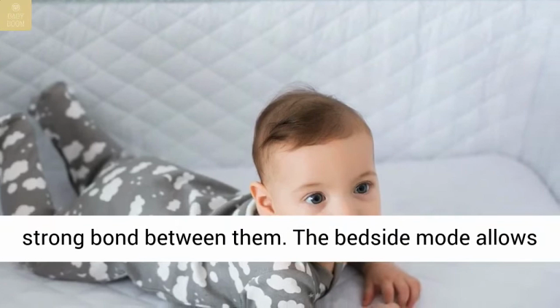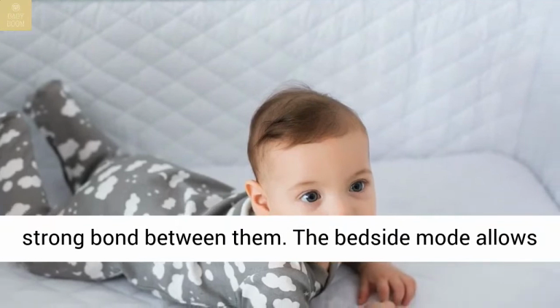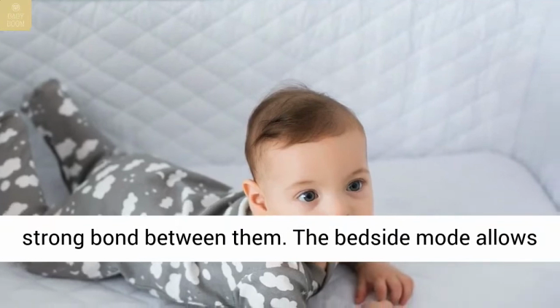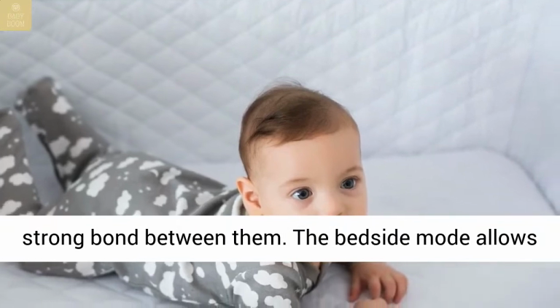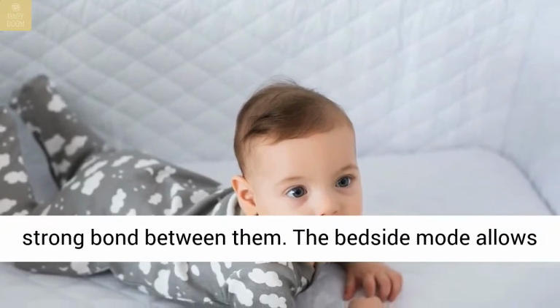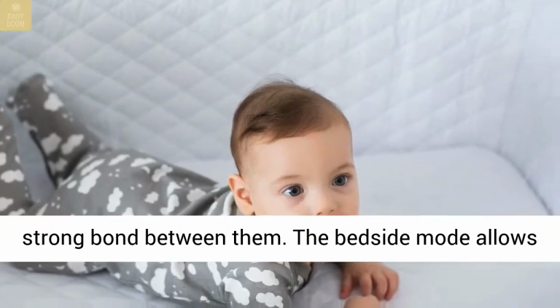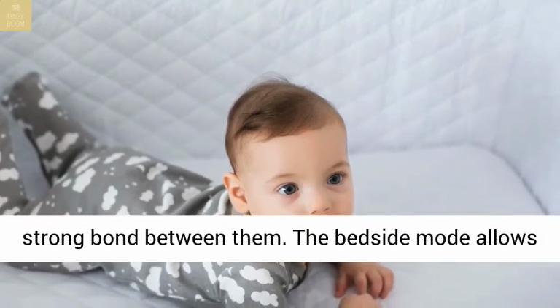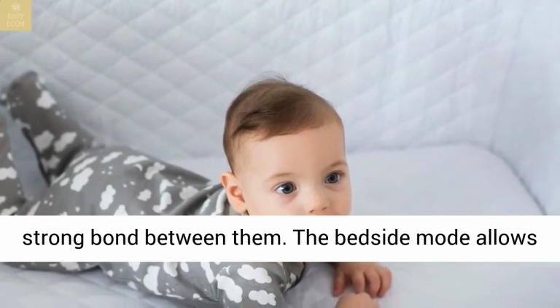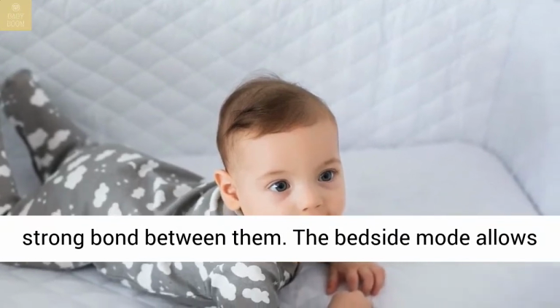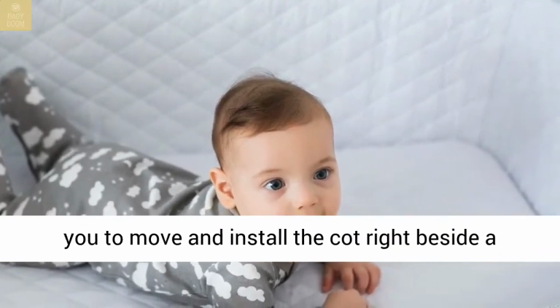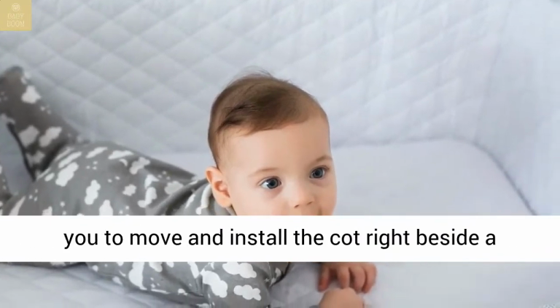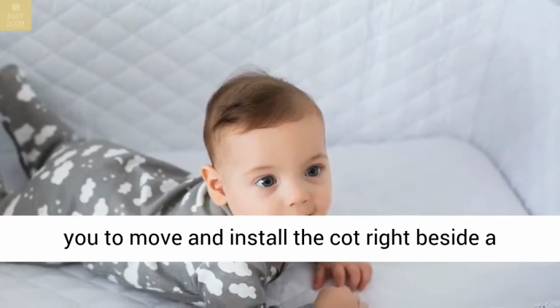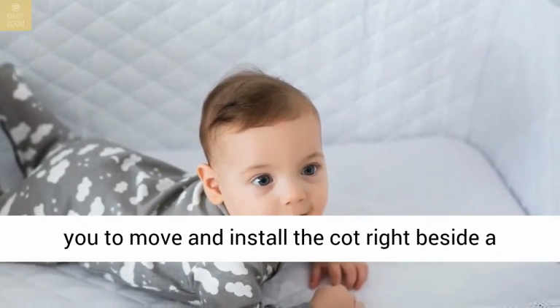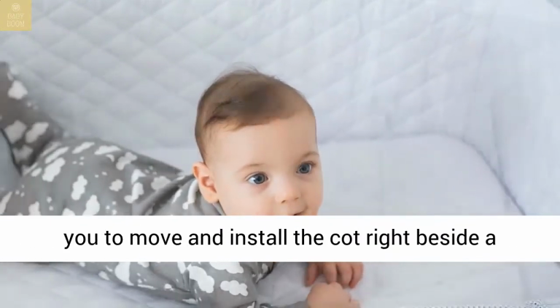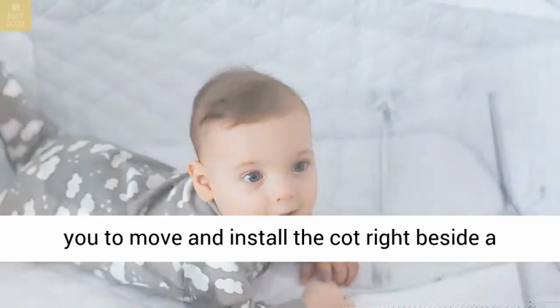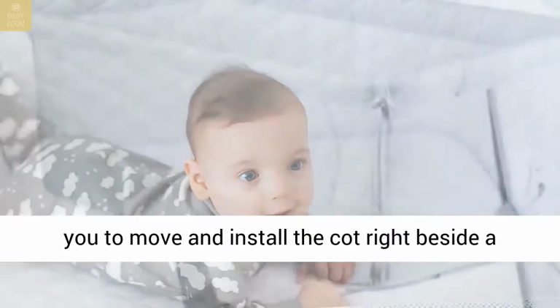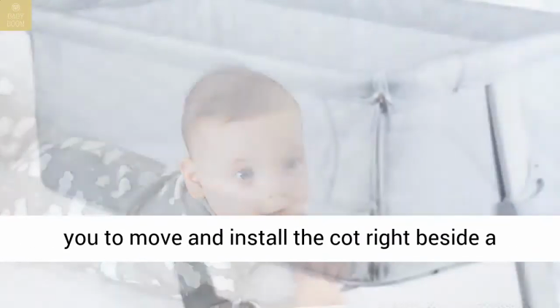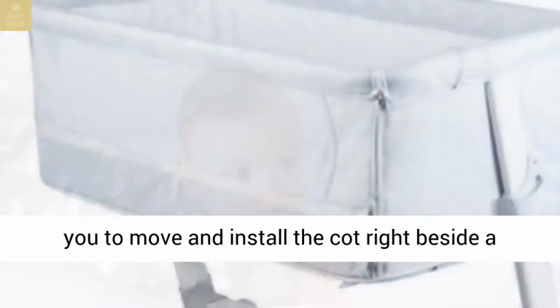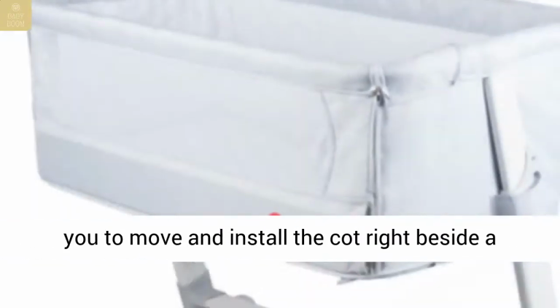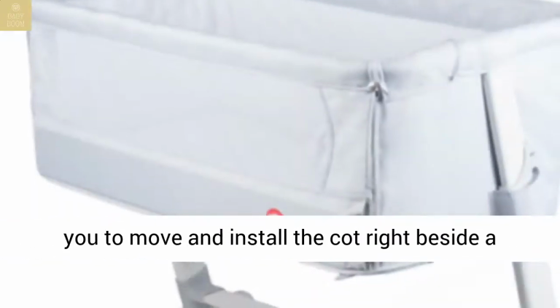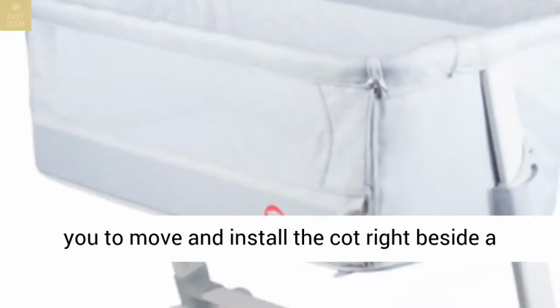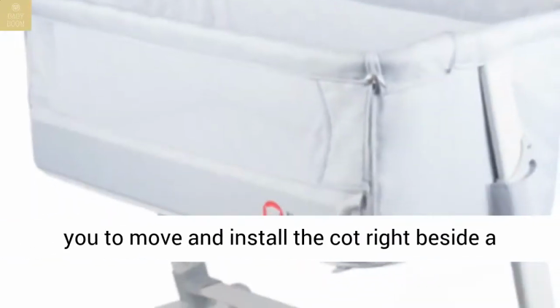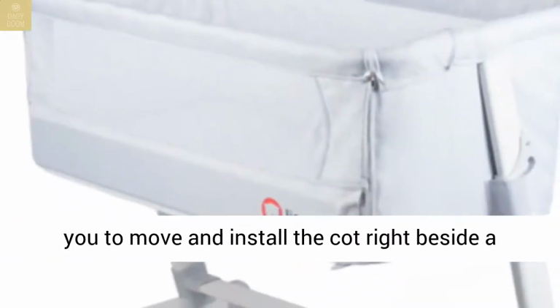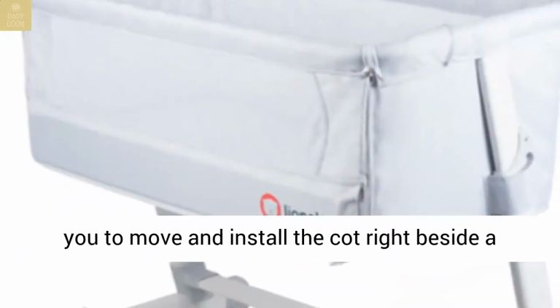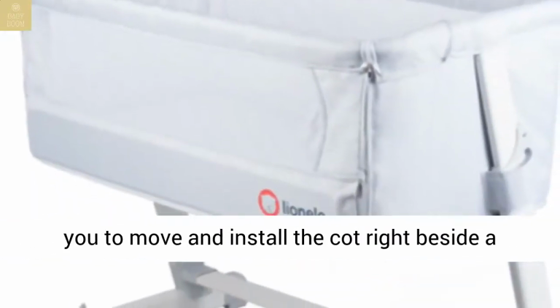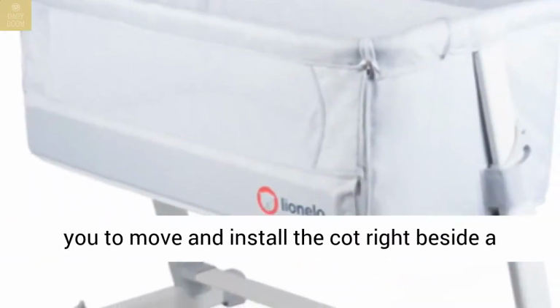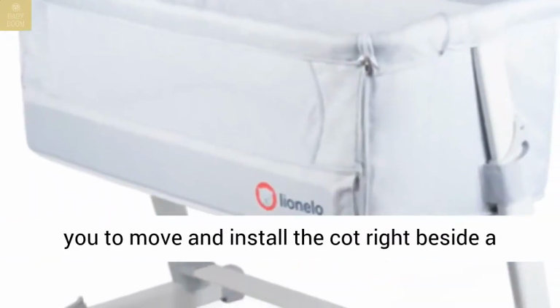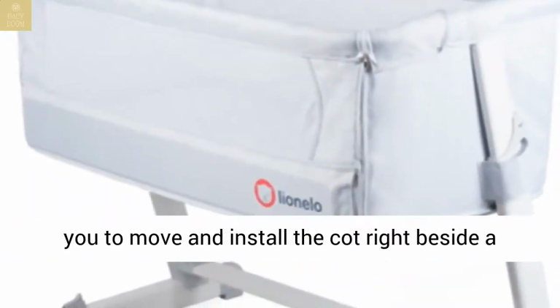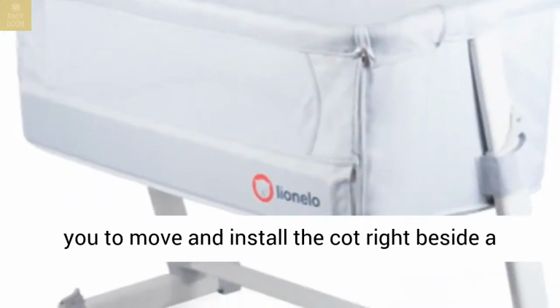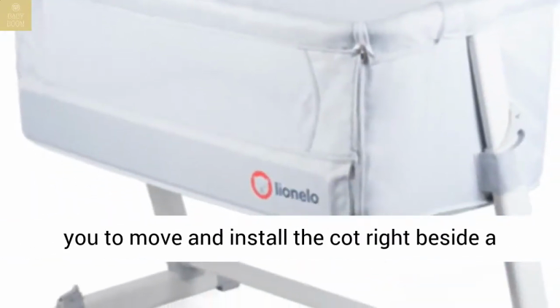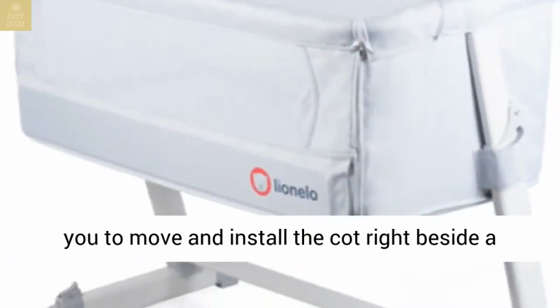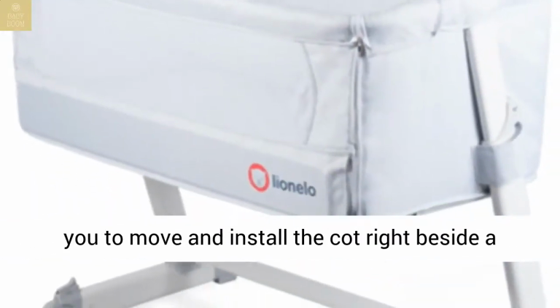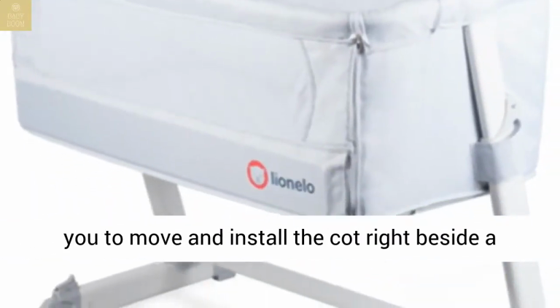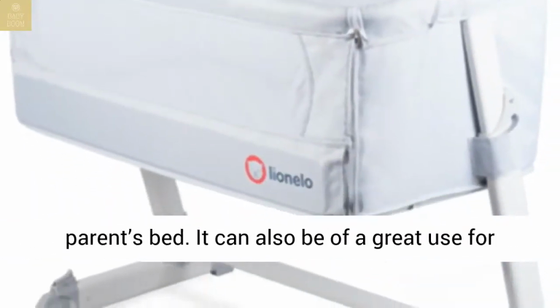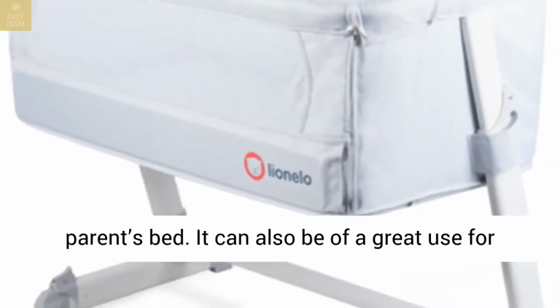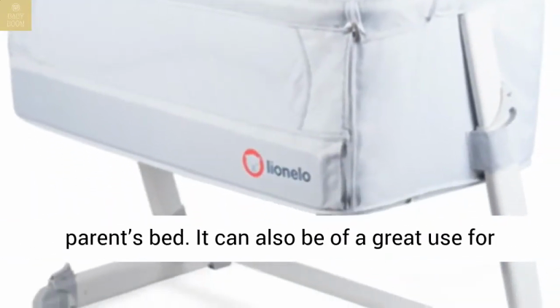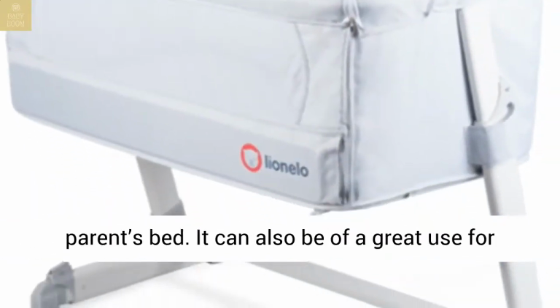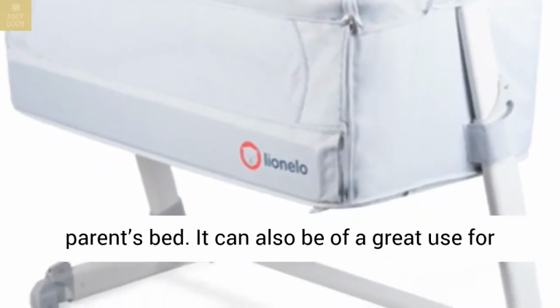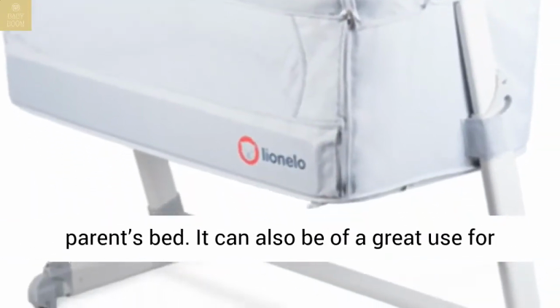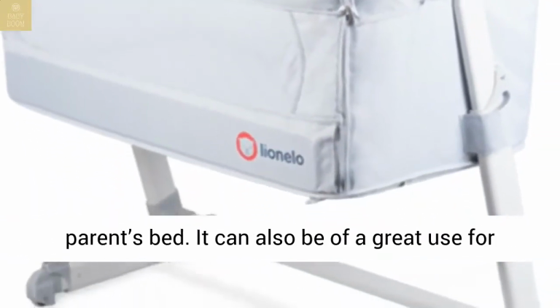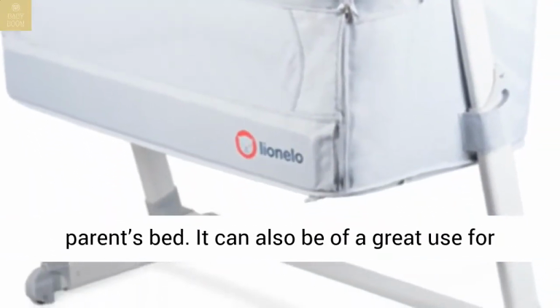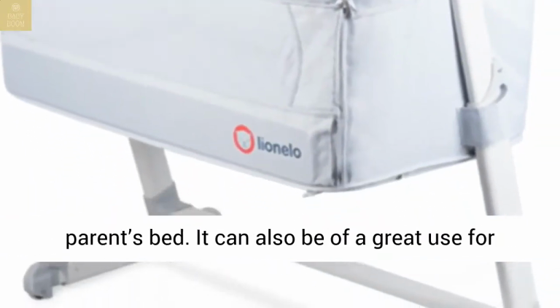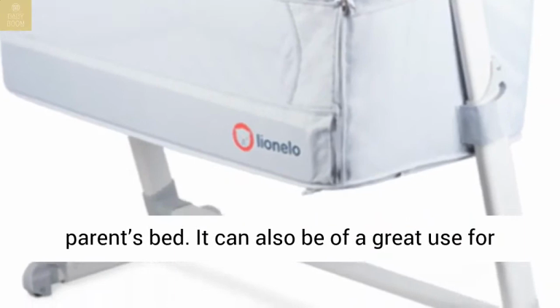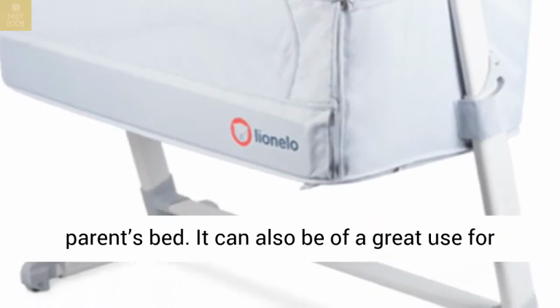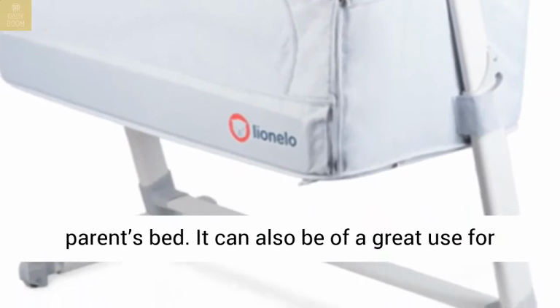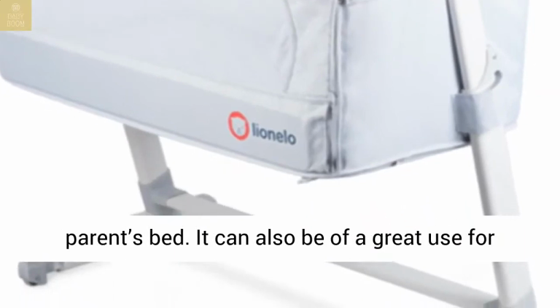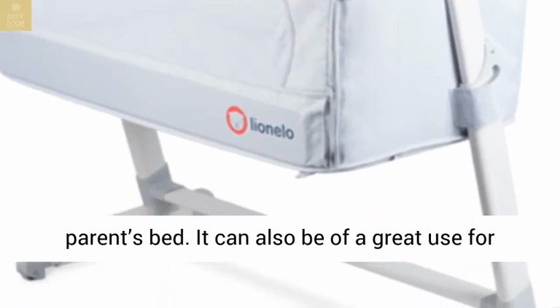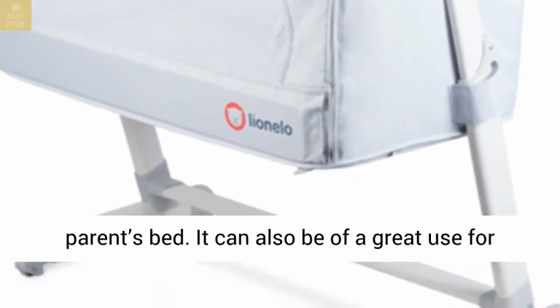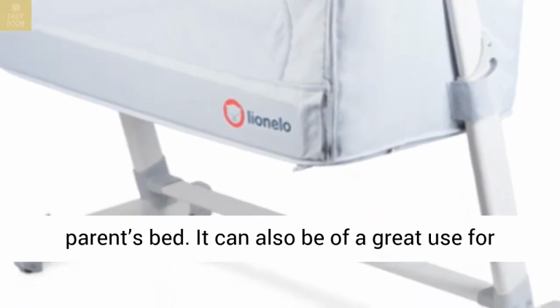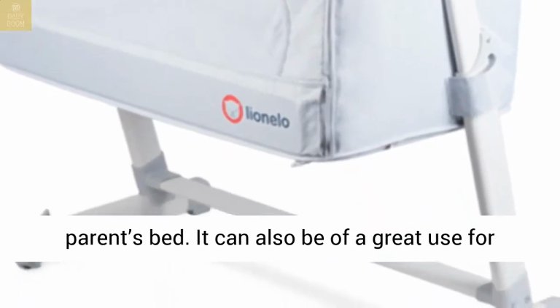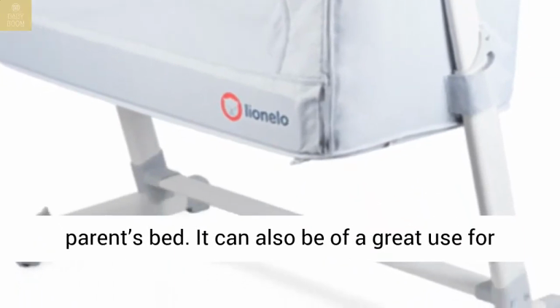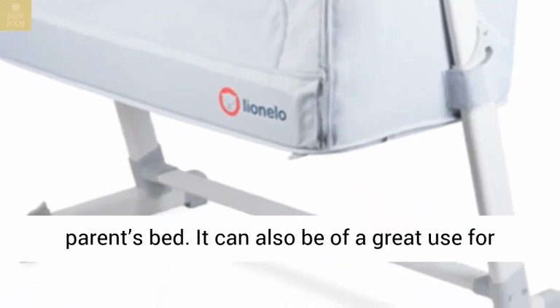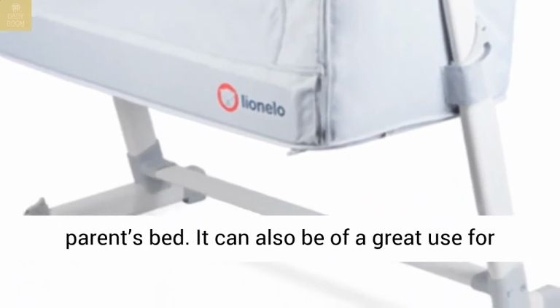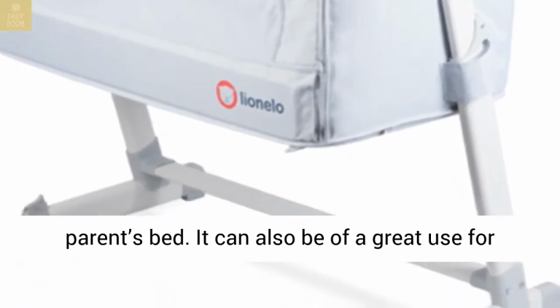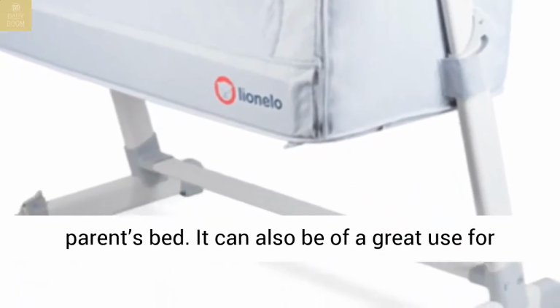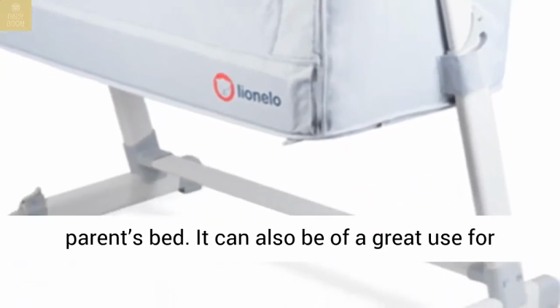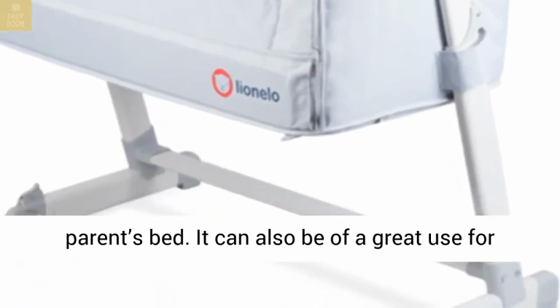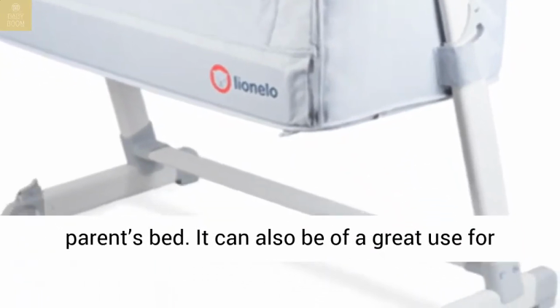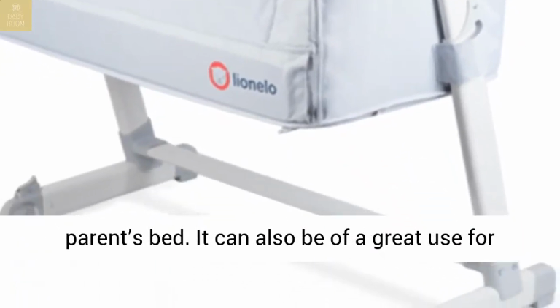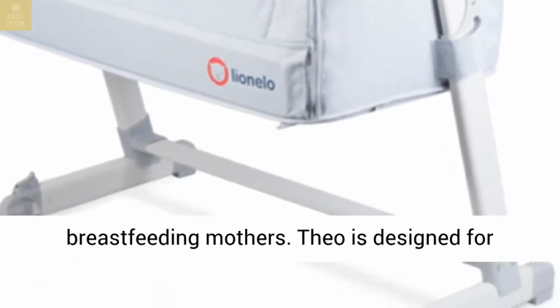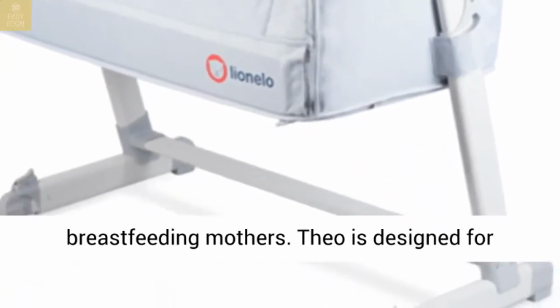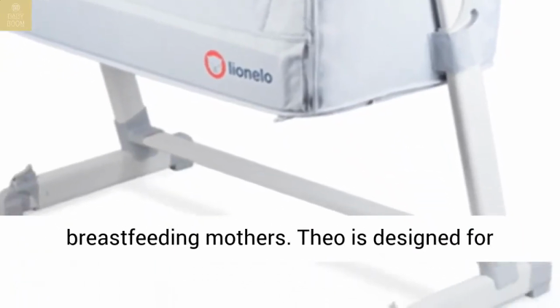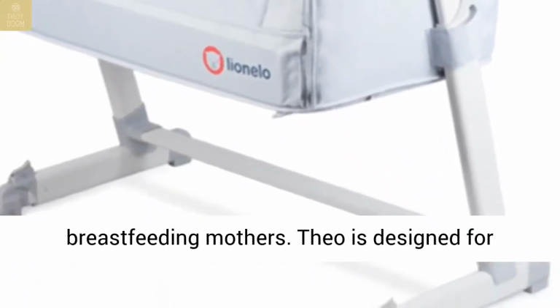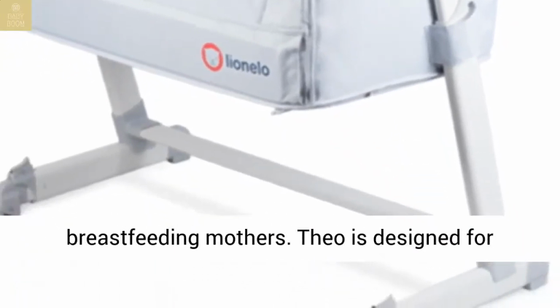The bedside mode allows you to move and install the cot right beside a parent's bed. It can also be of great use for breastfeeding mothers.